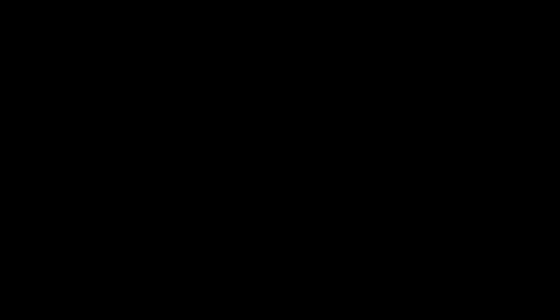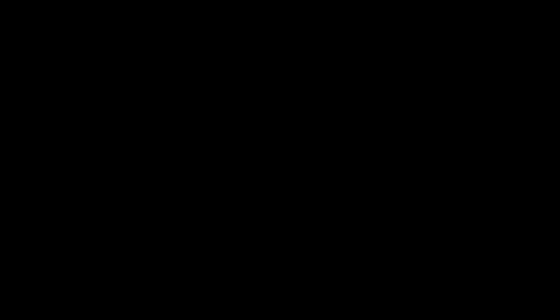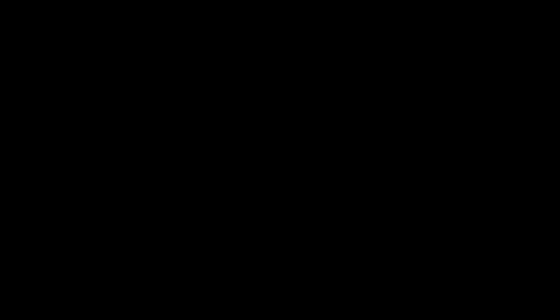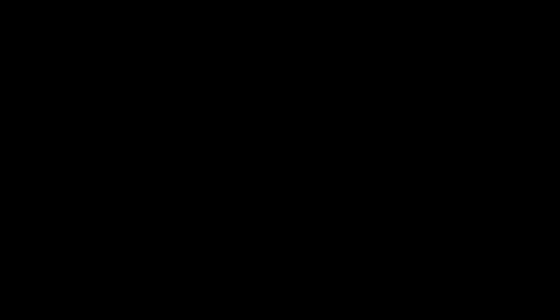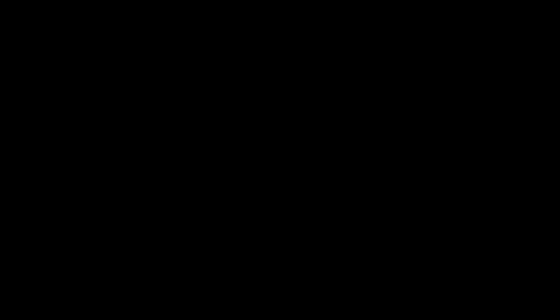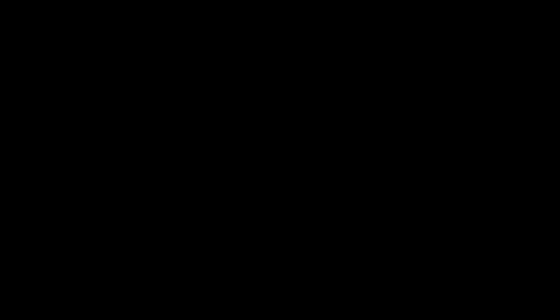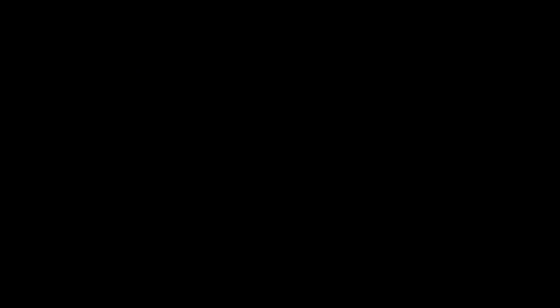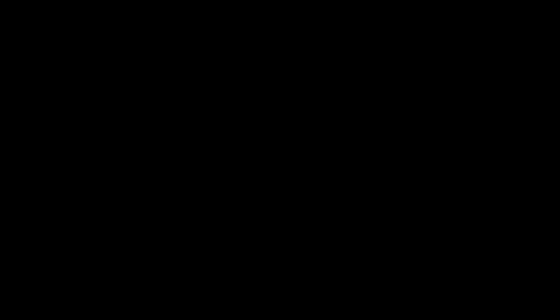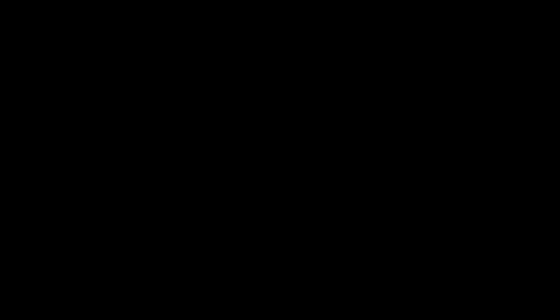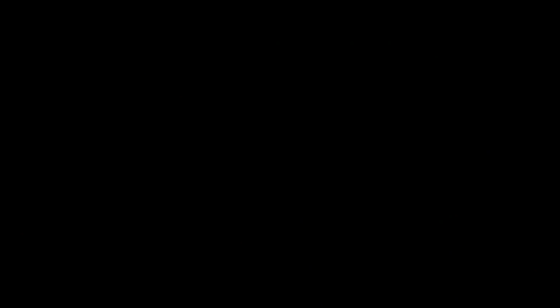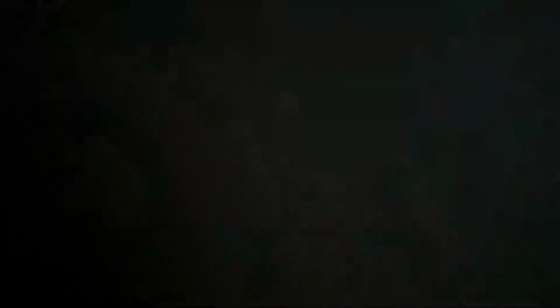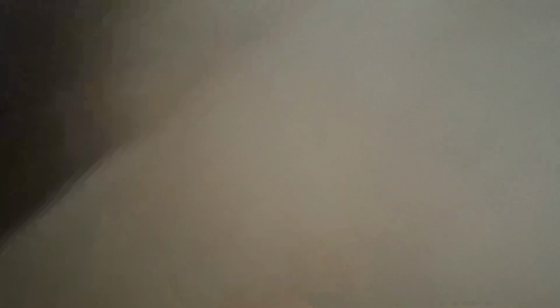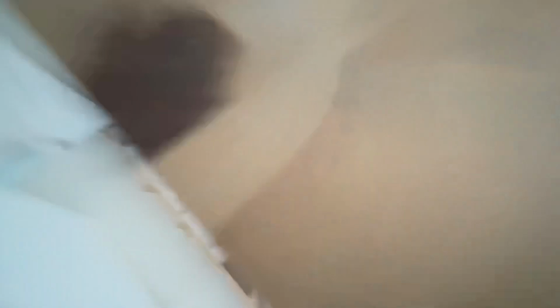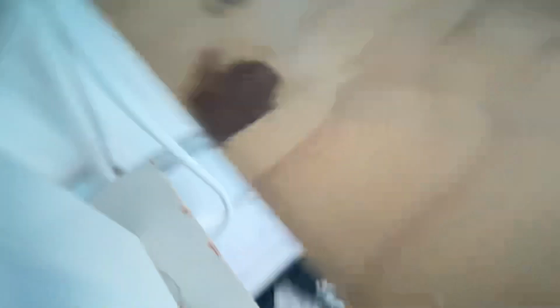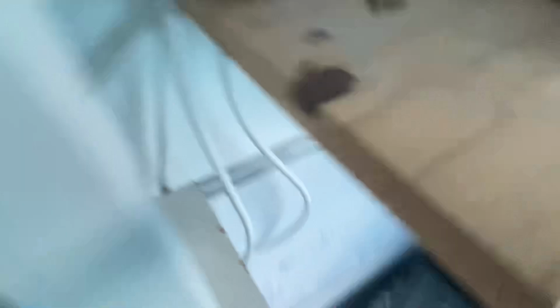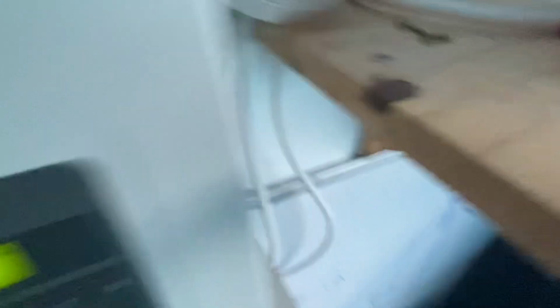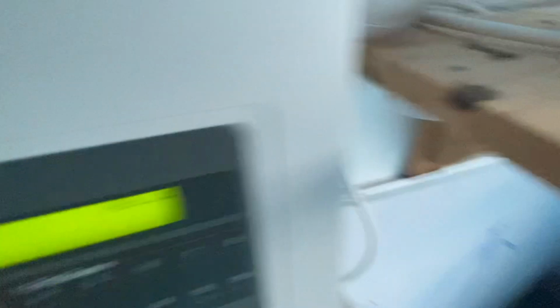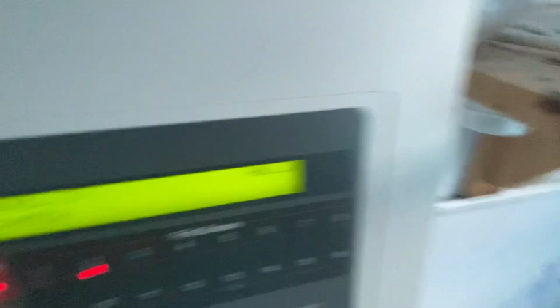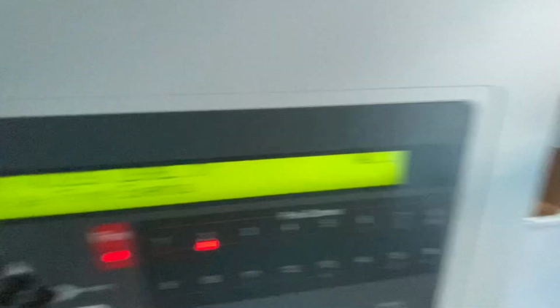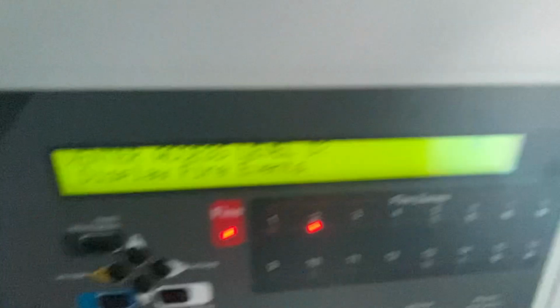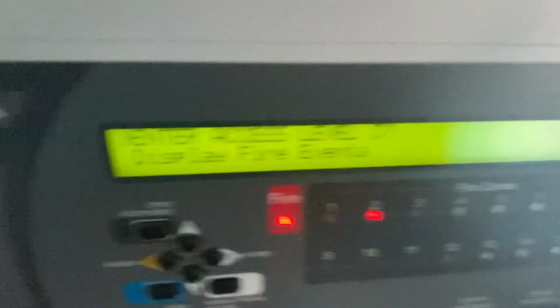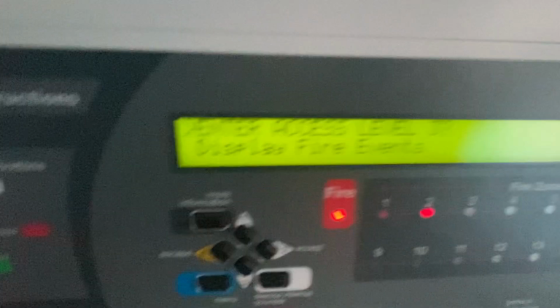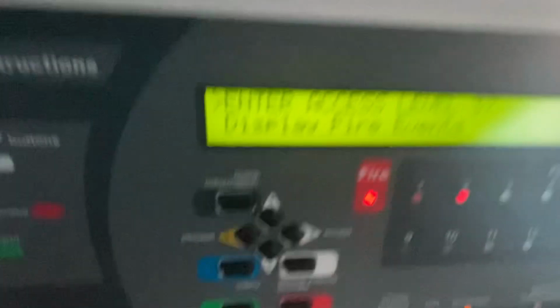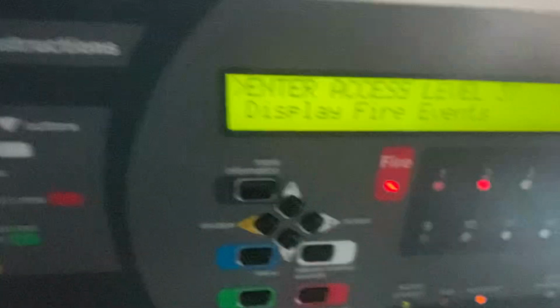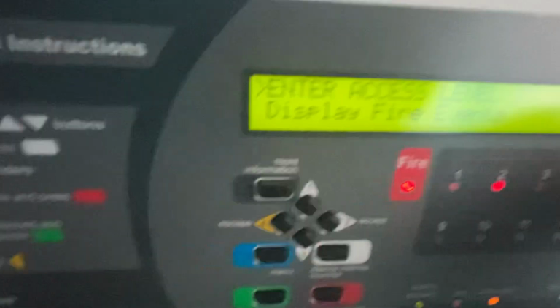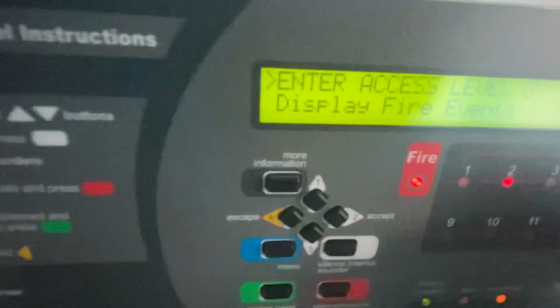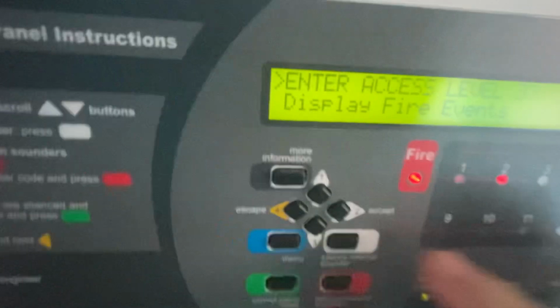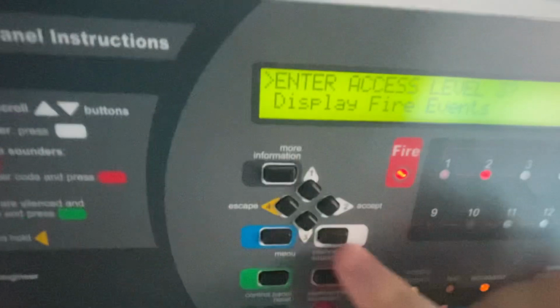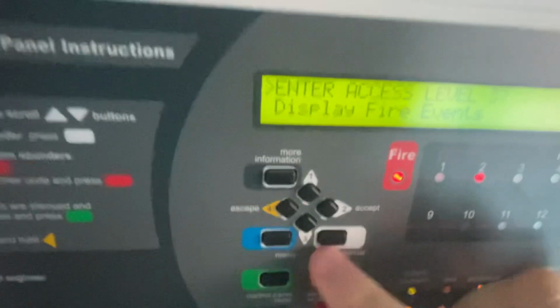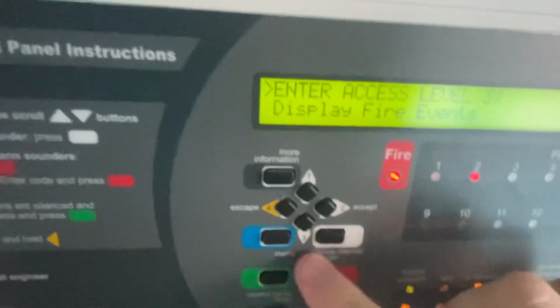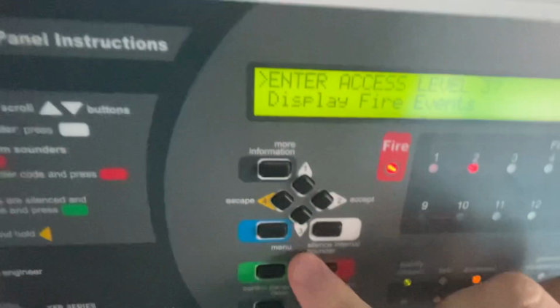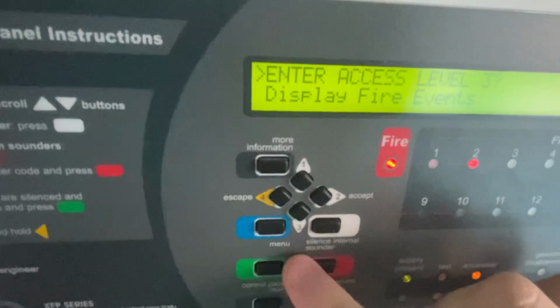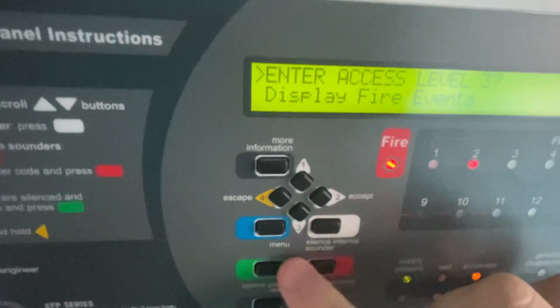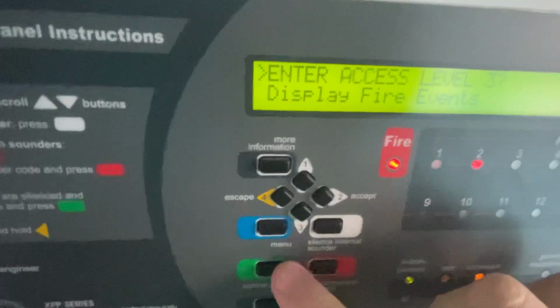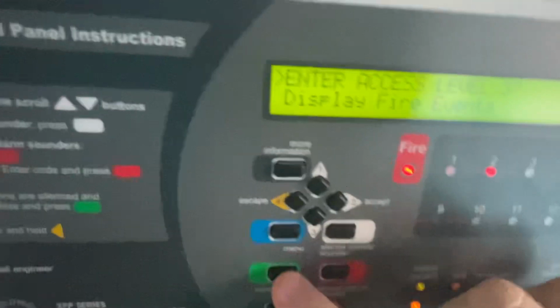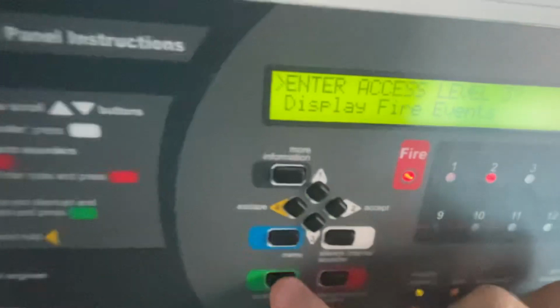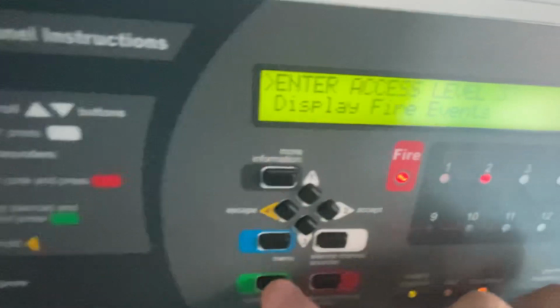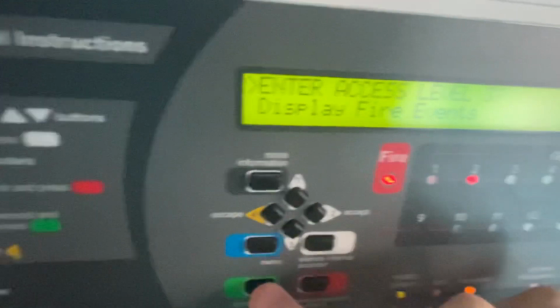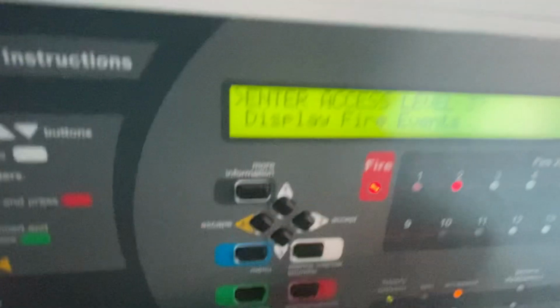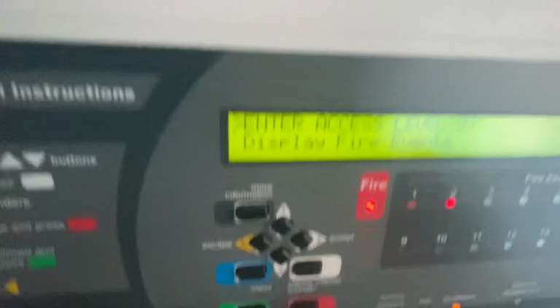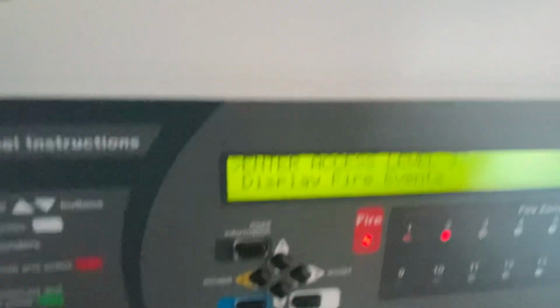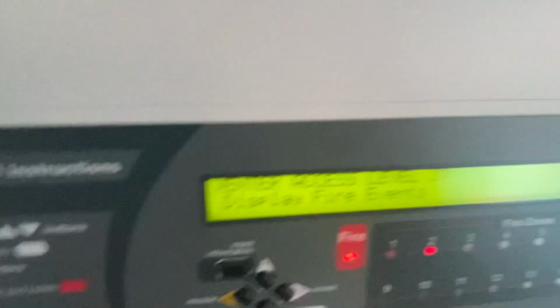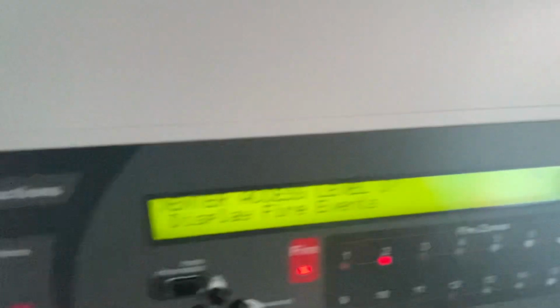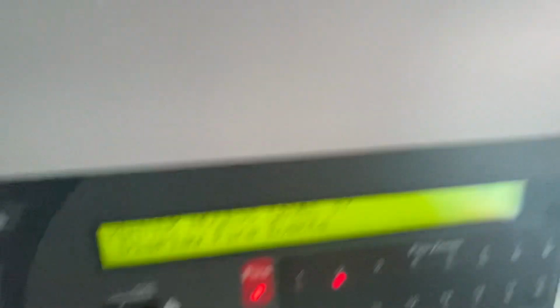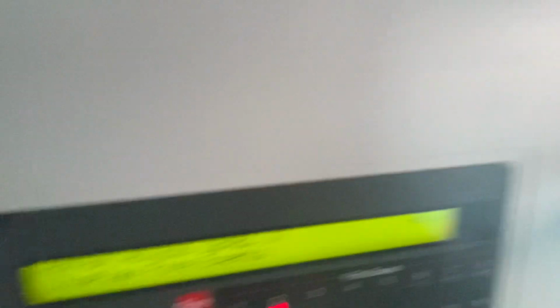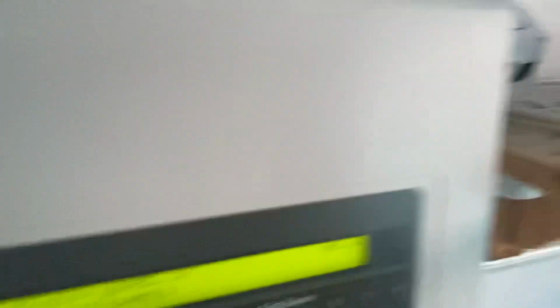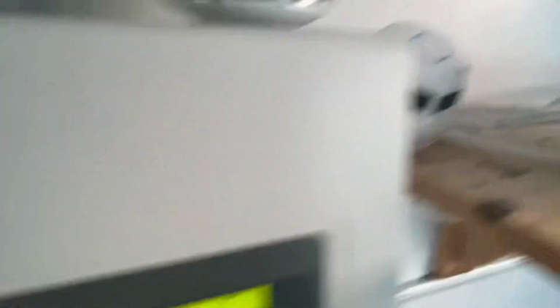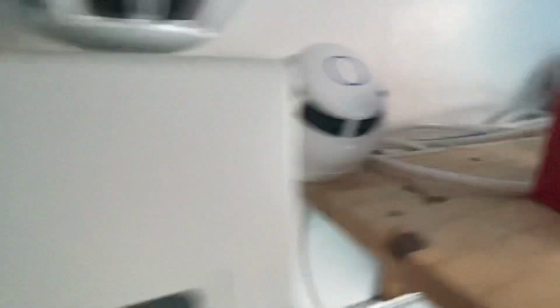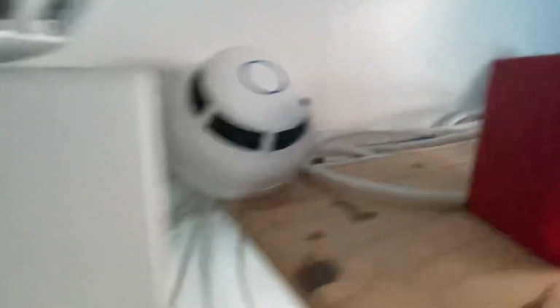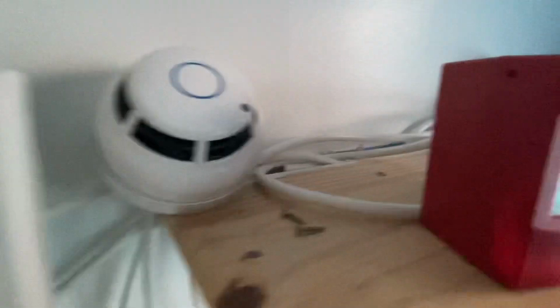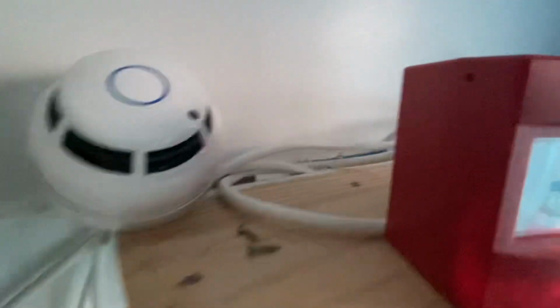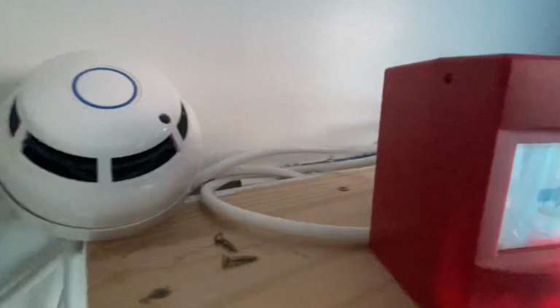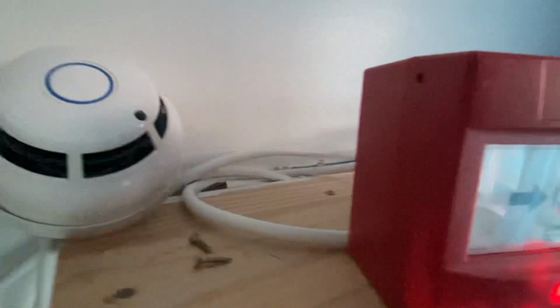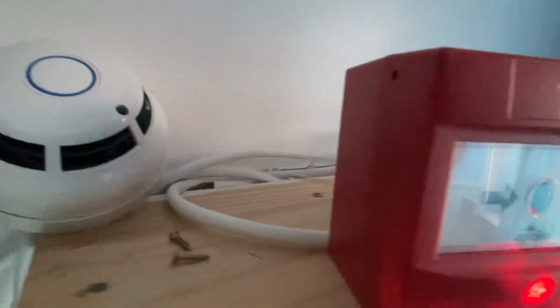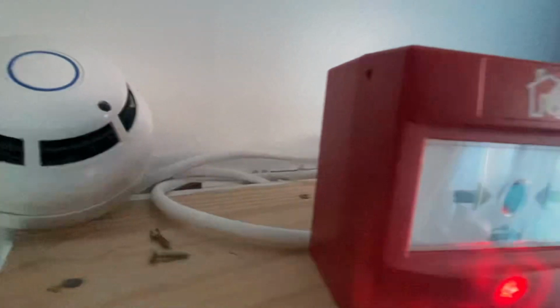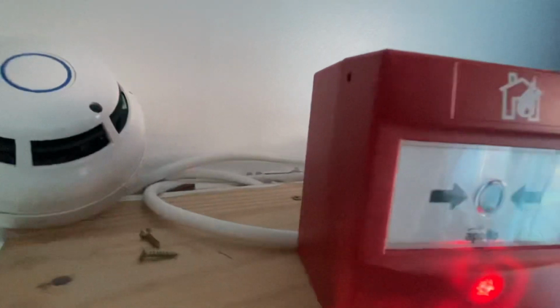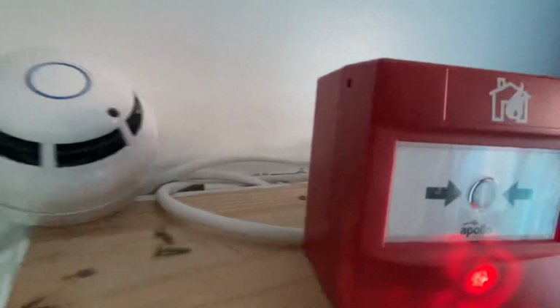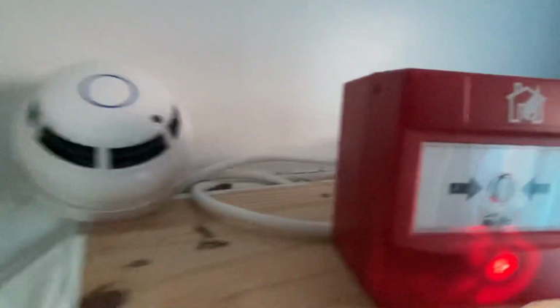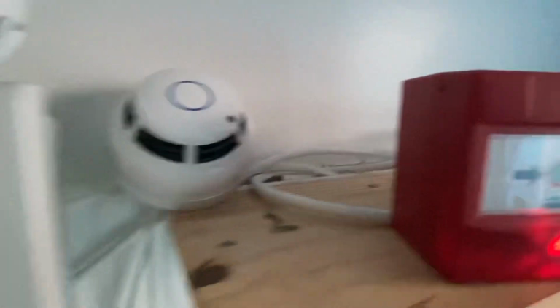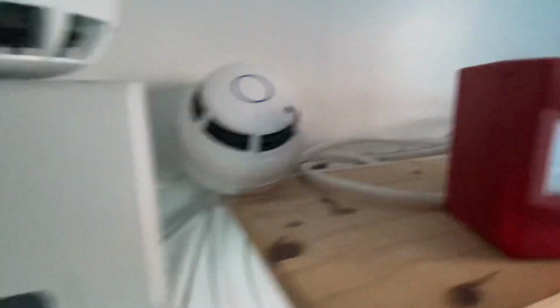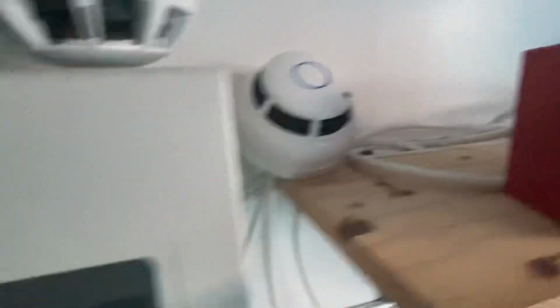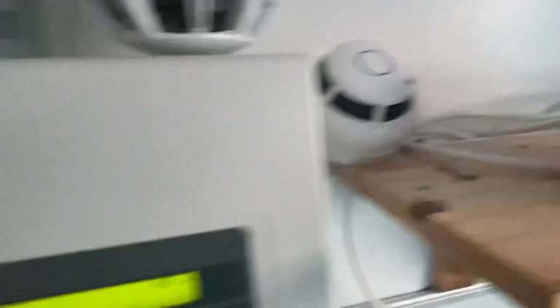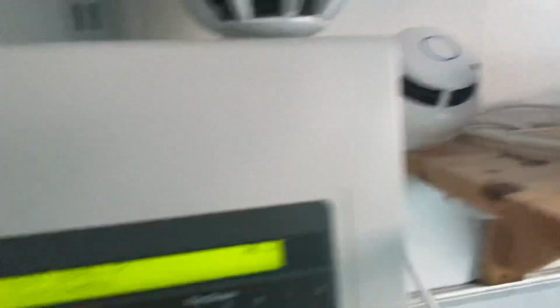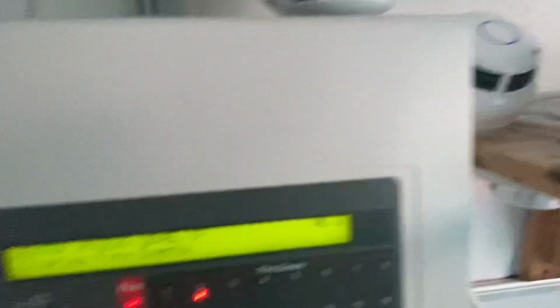We're going to reset the call point and now we're going to reset the panel.